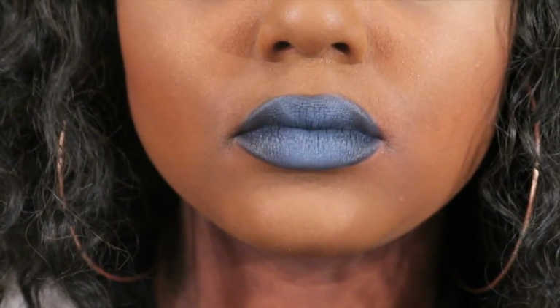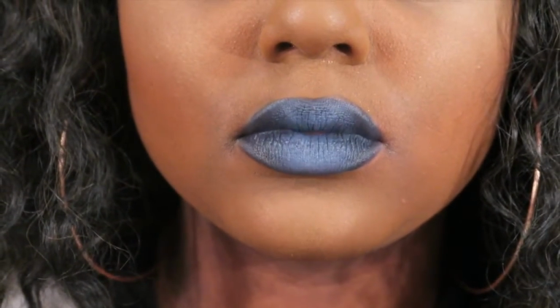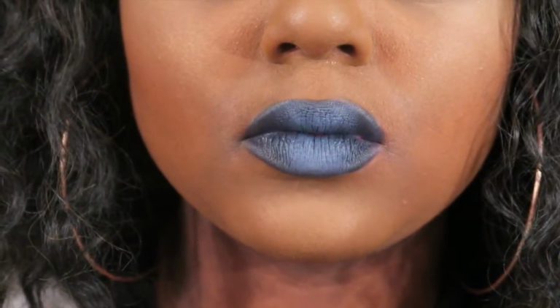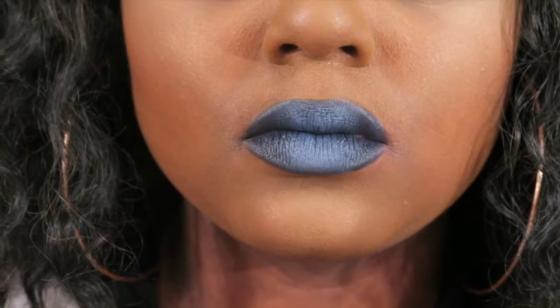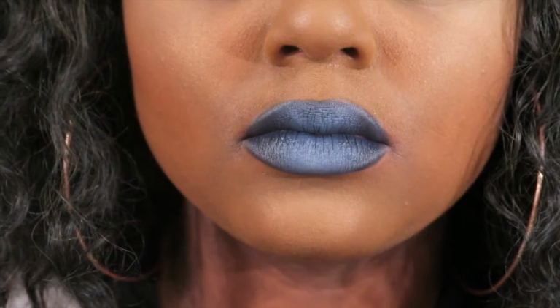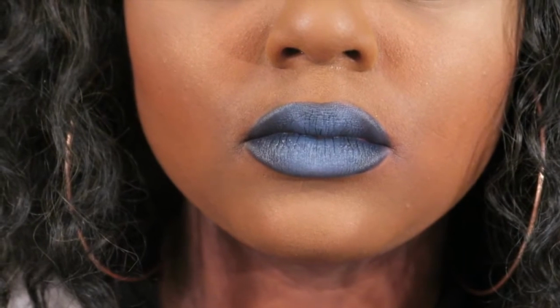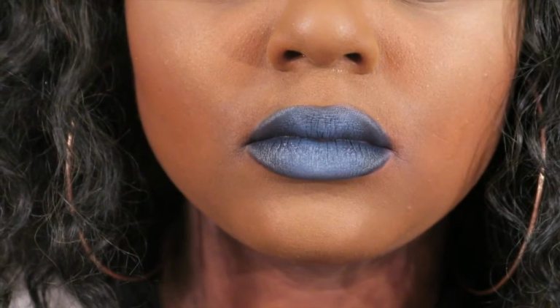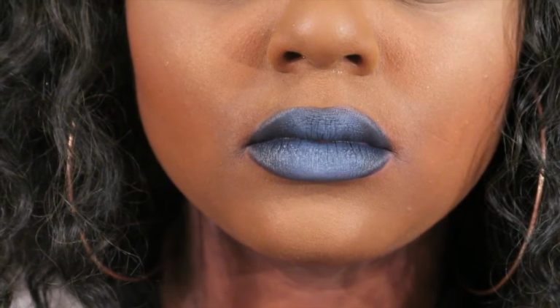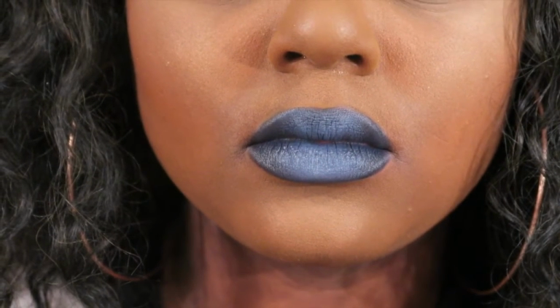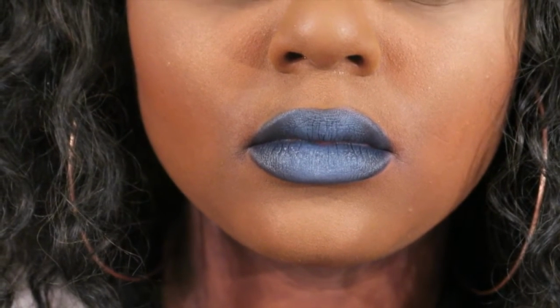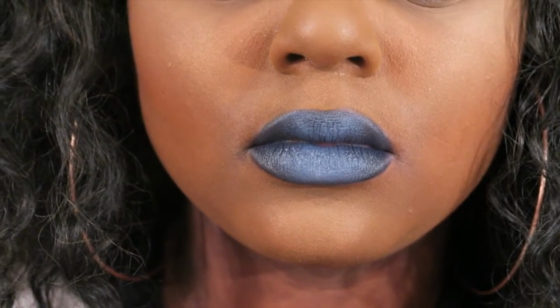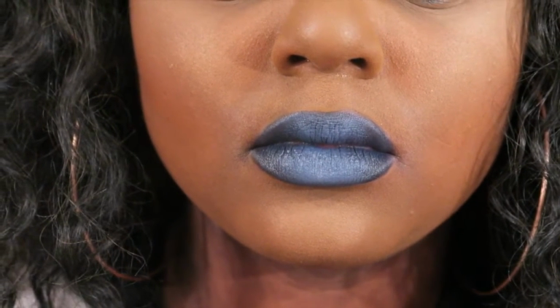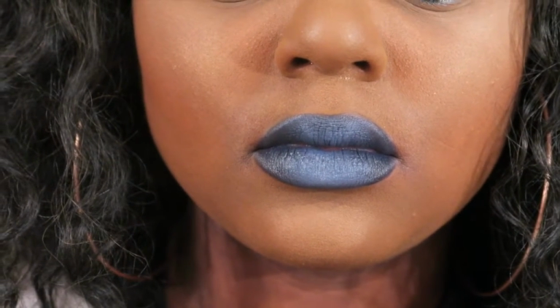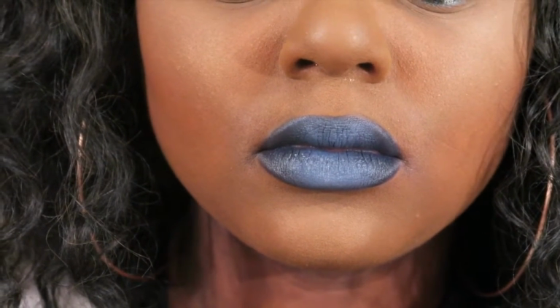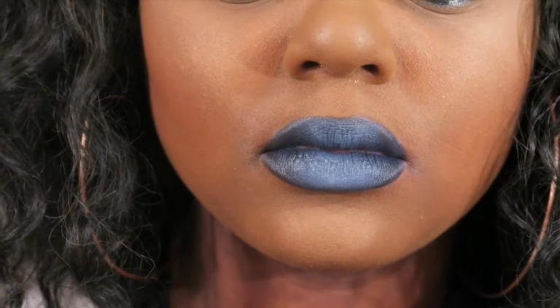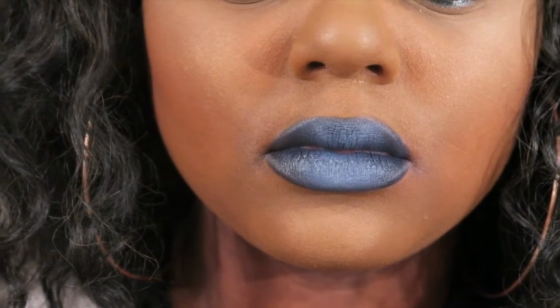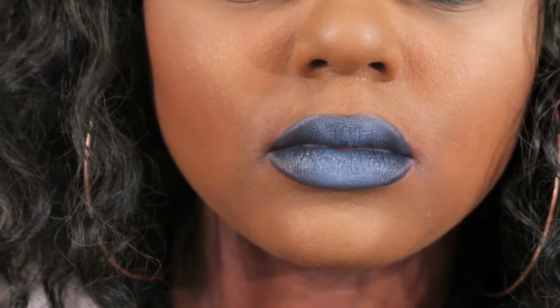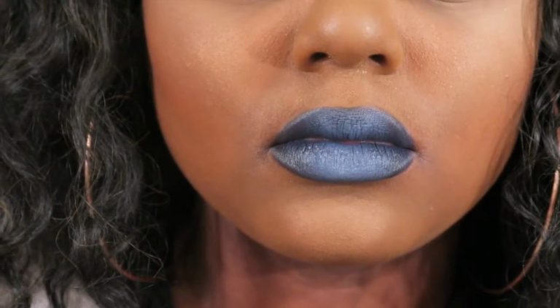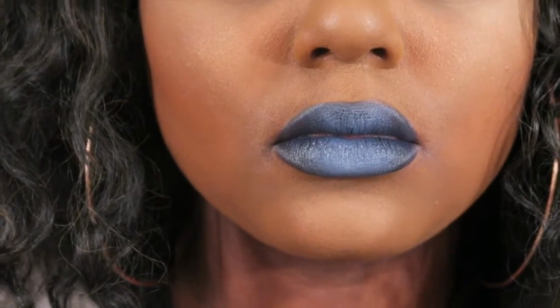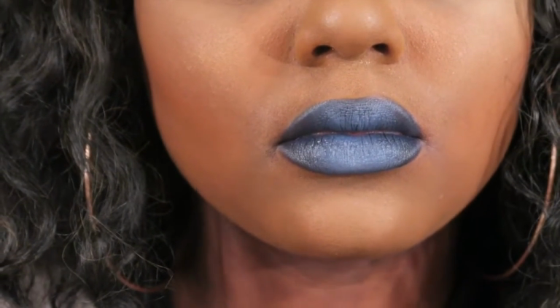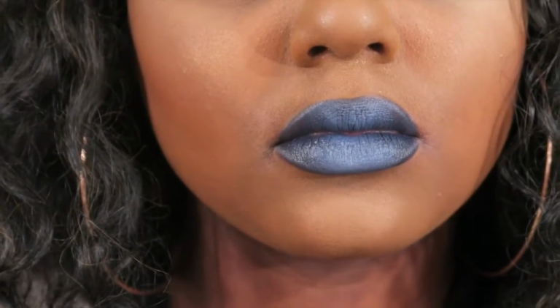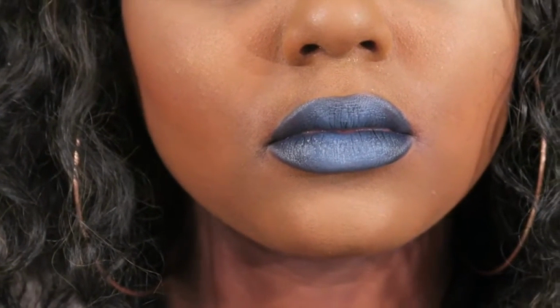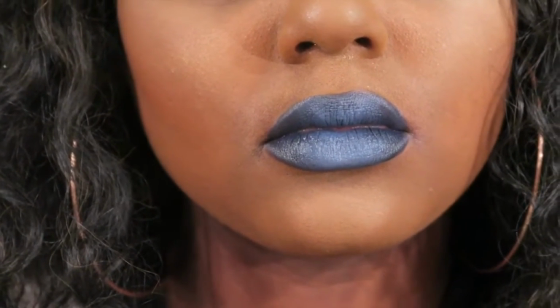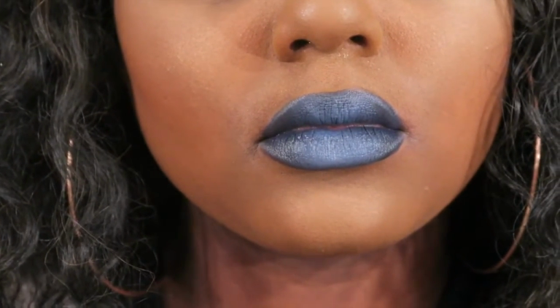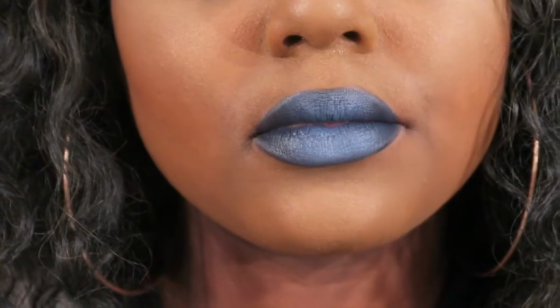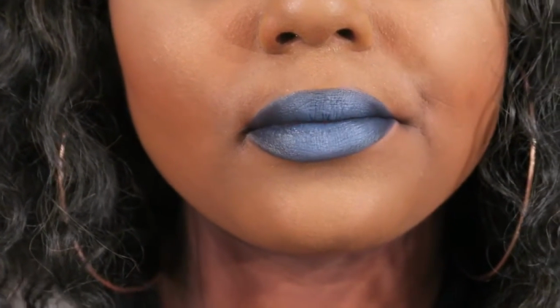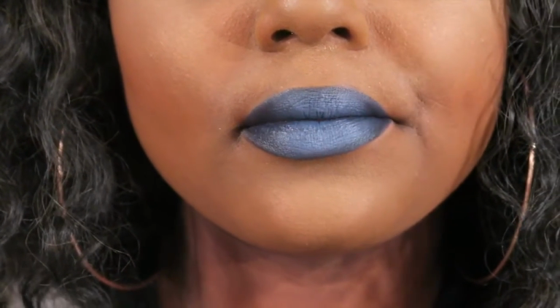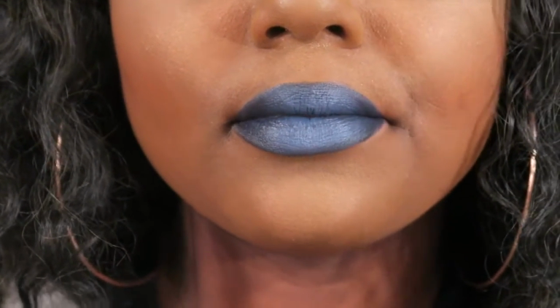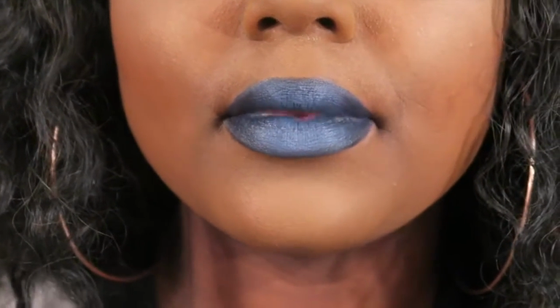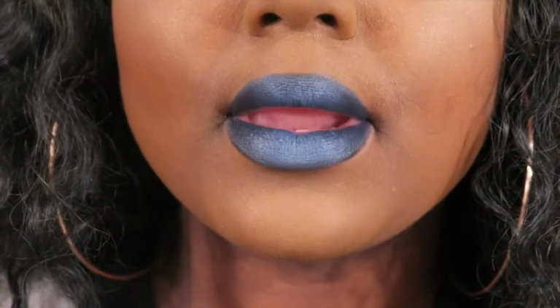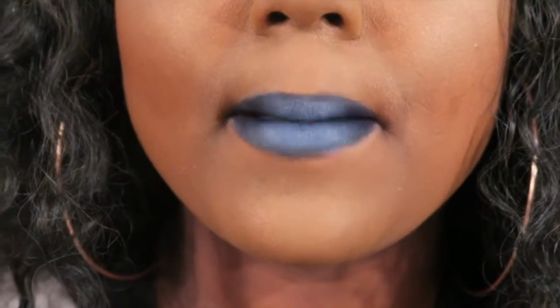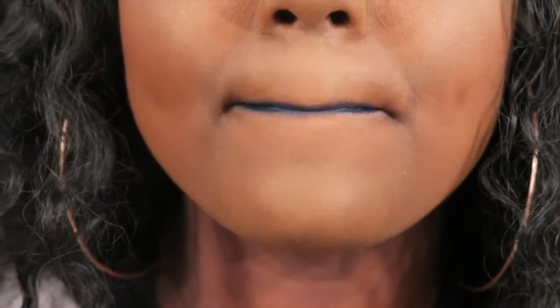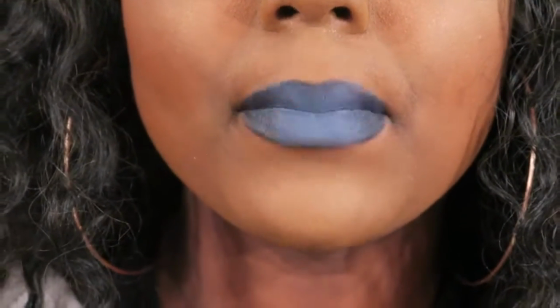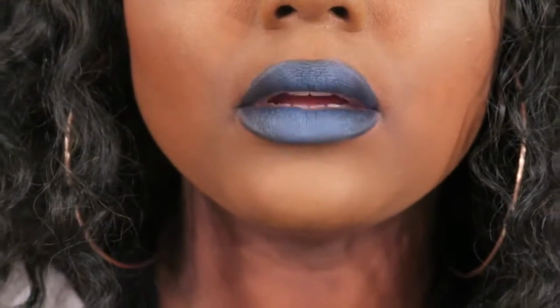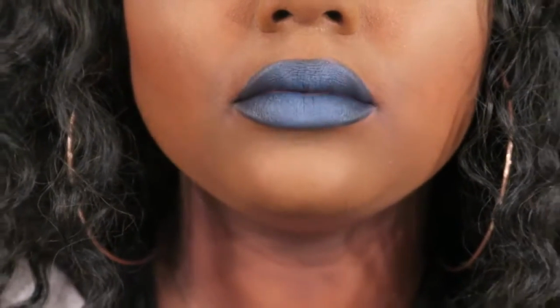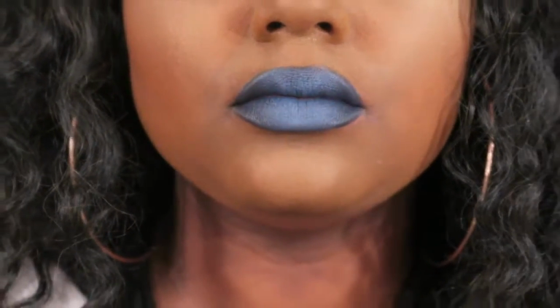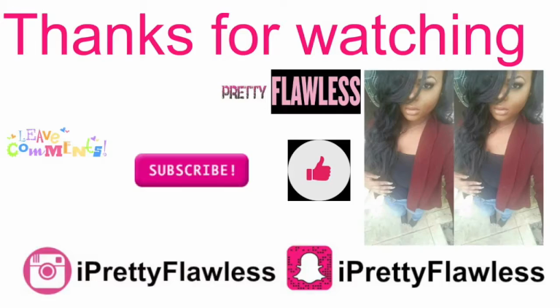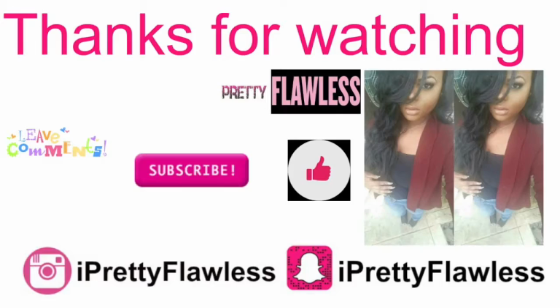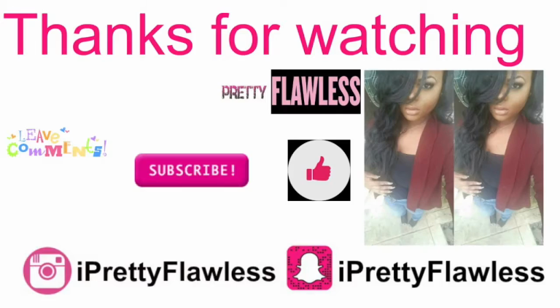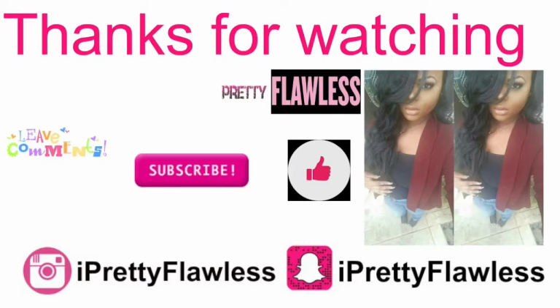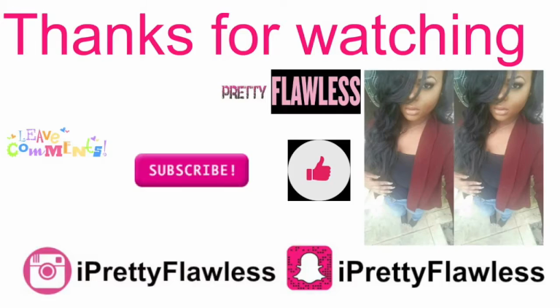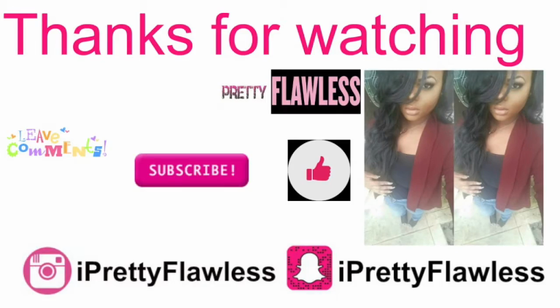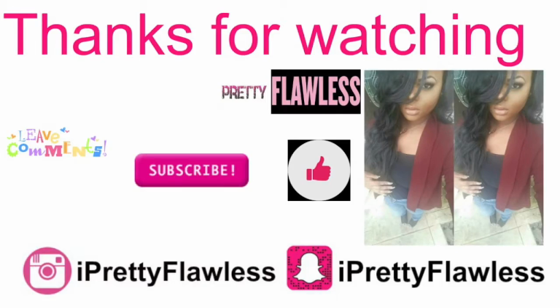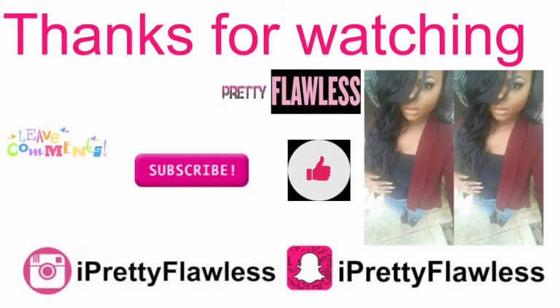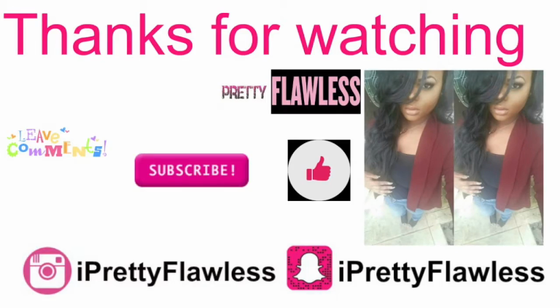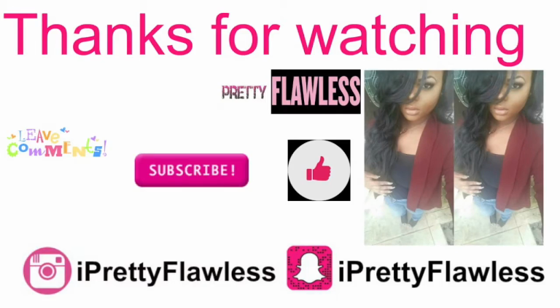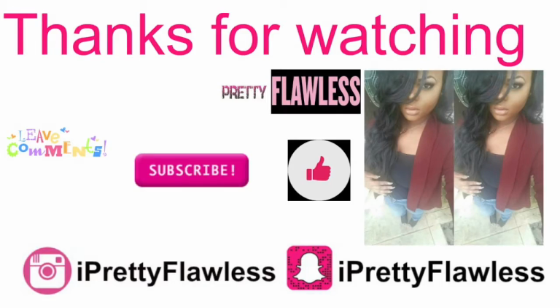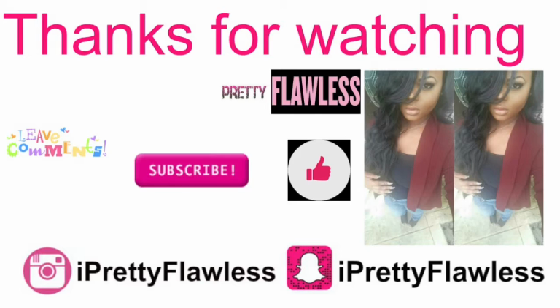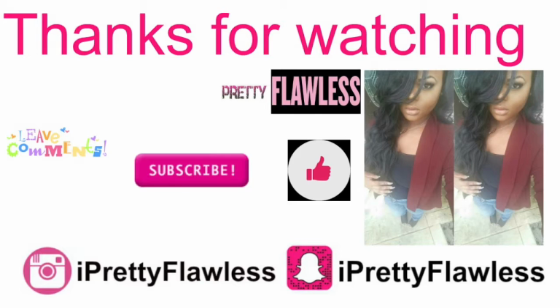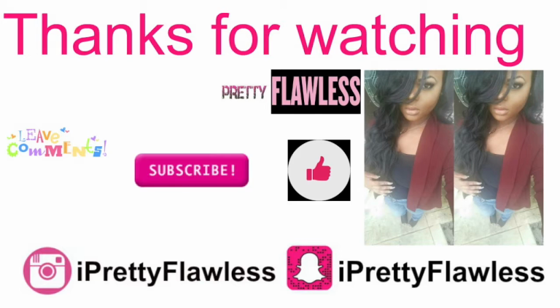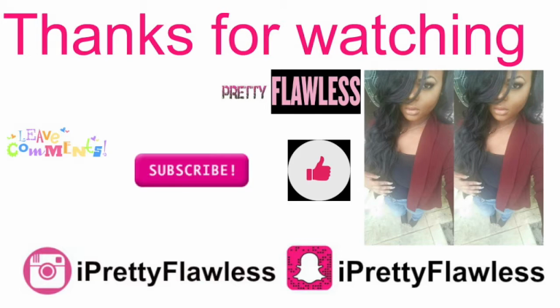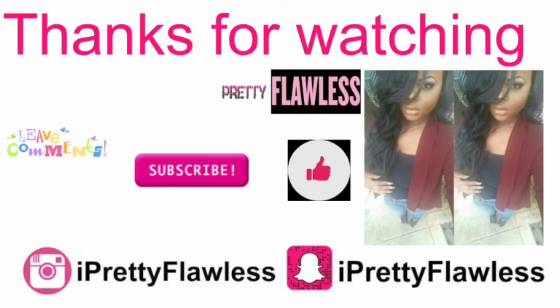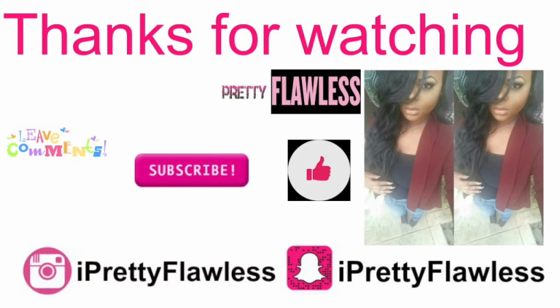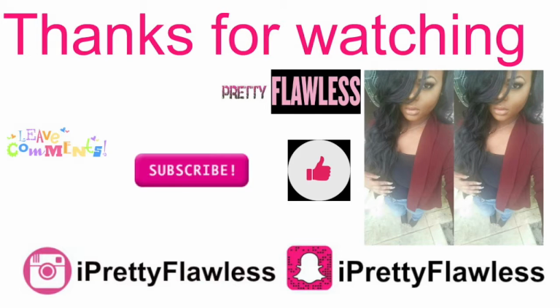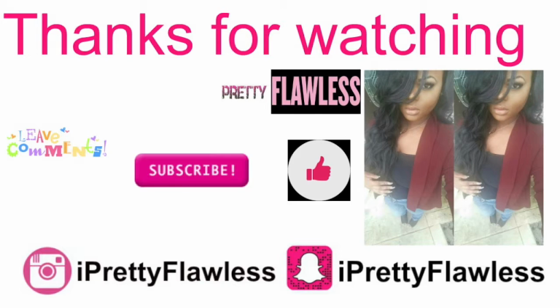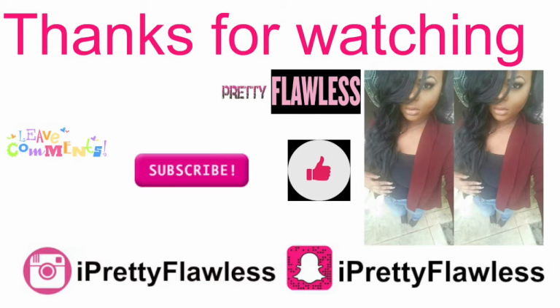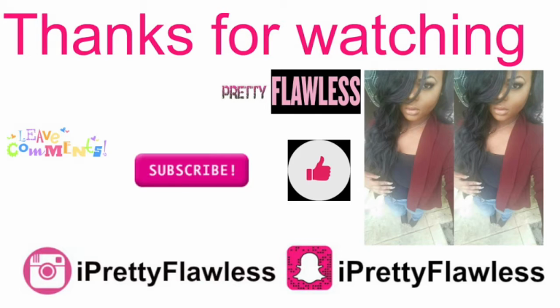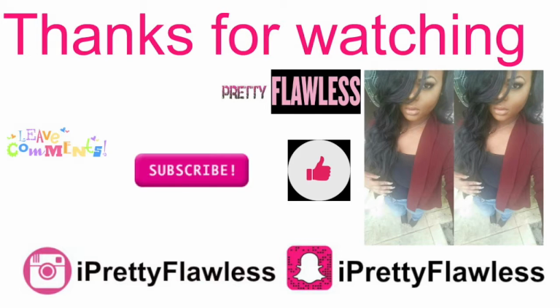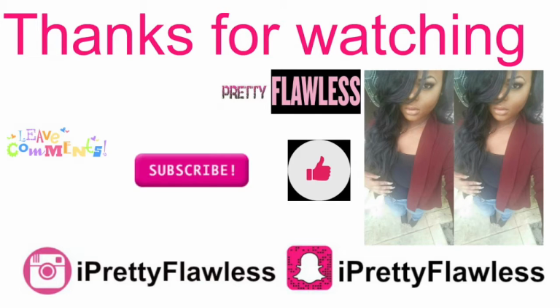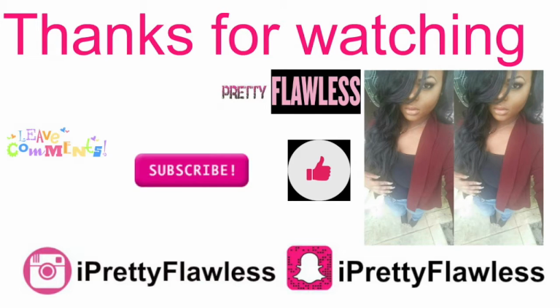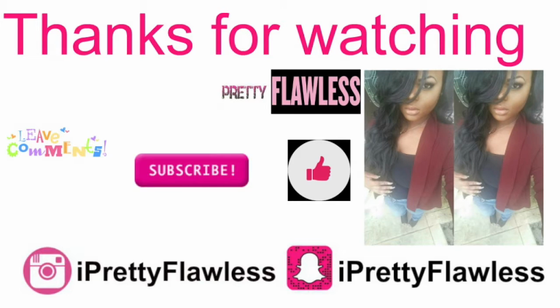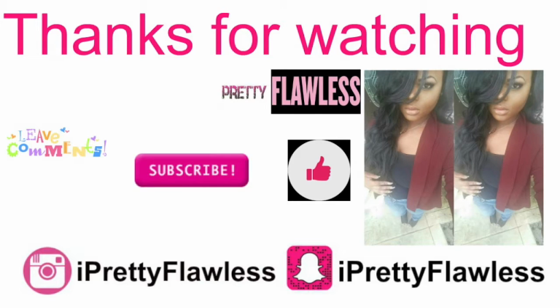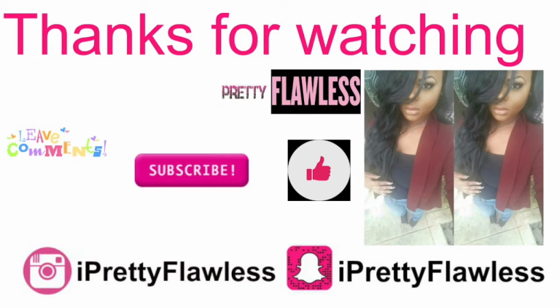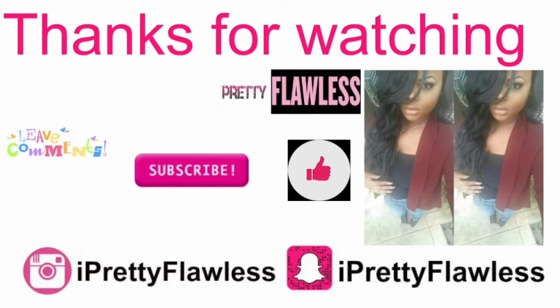Good, I like it. It looks like the ocean. Thanks for watching y'all, I'll see y'all in my next video.